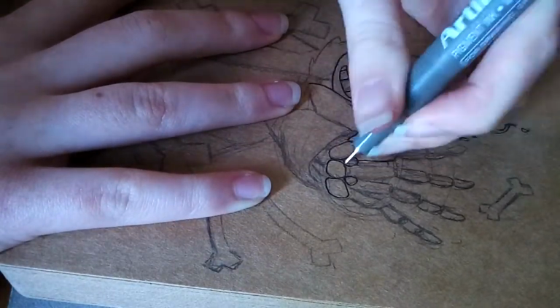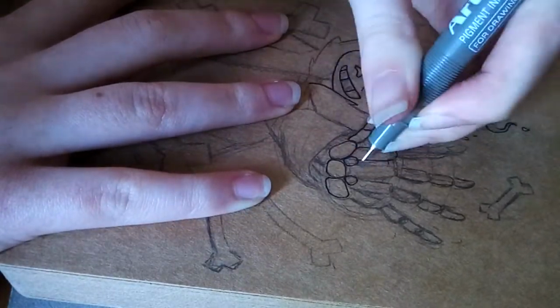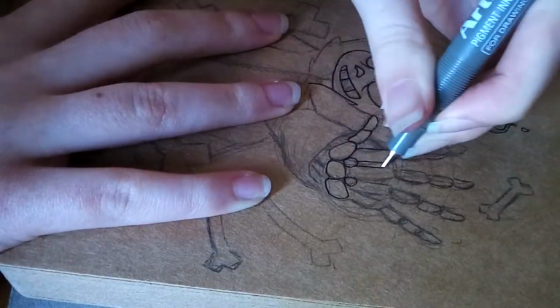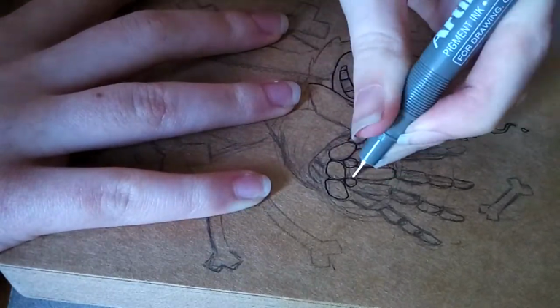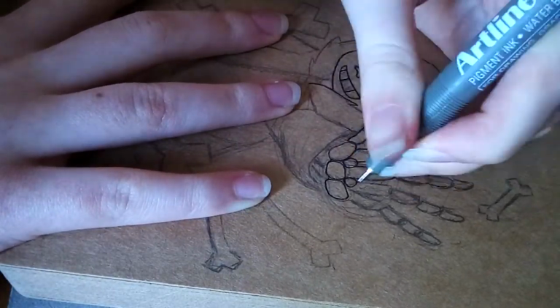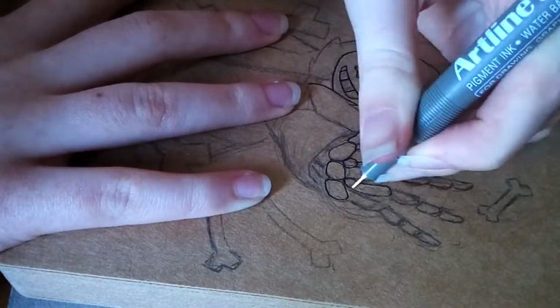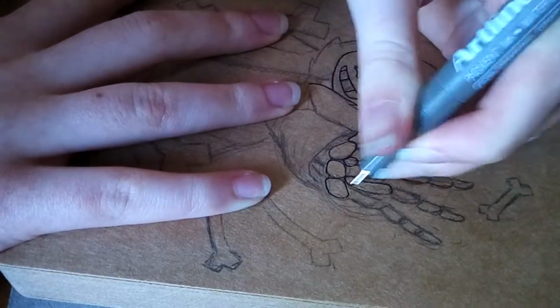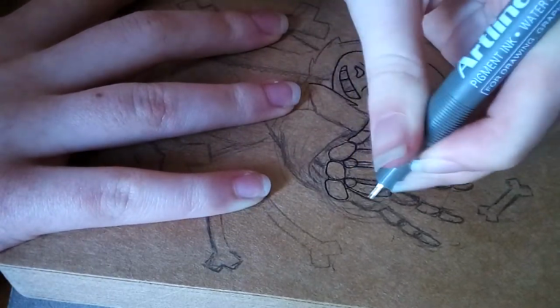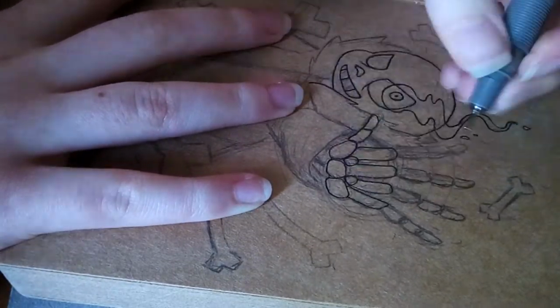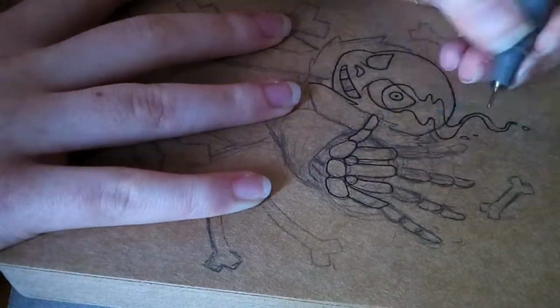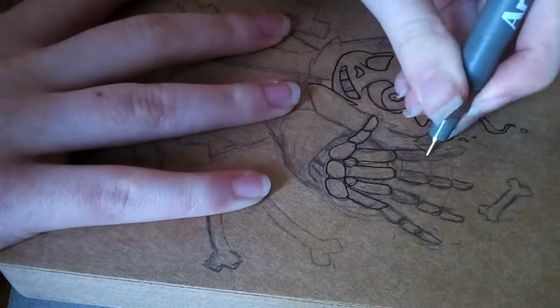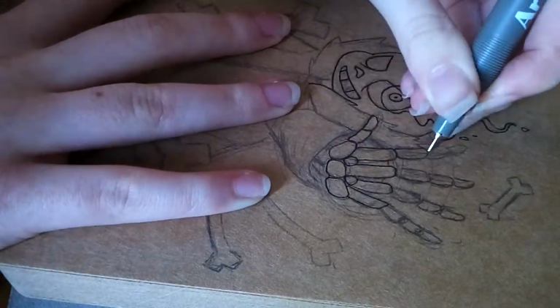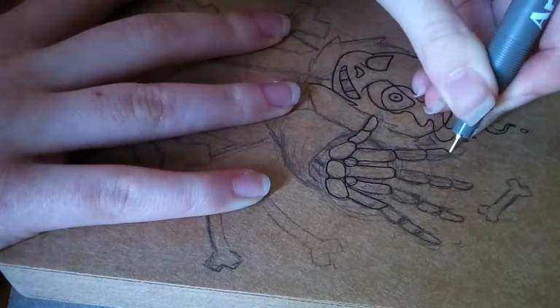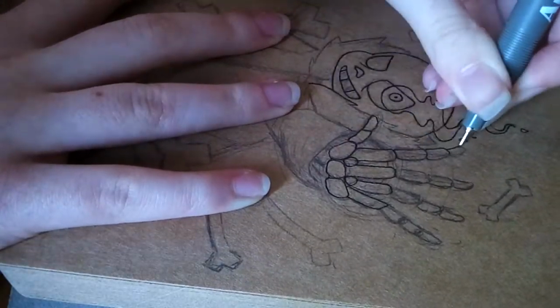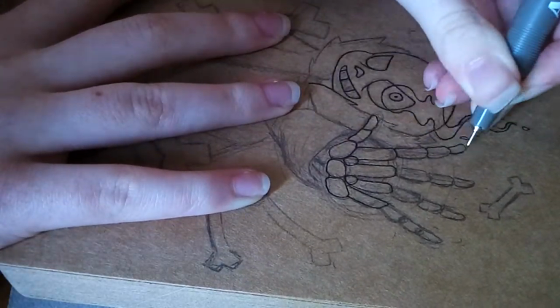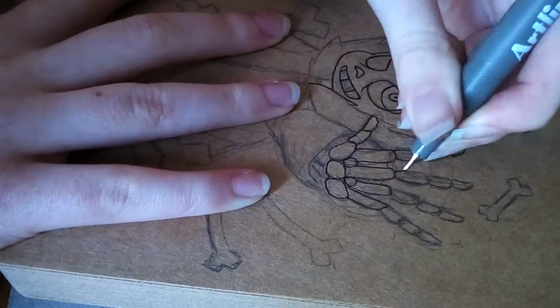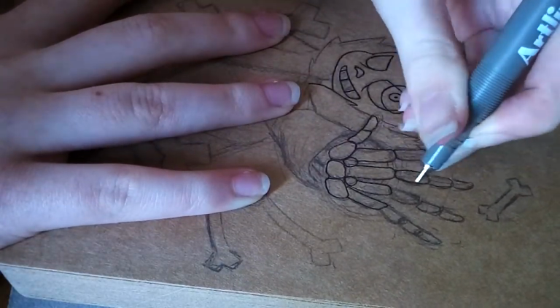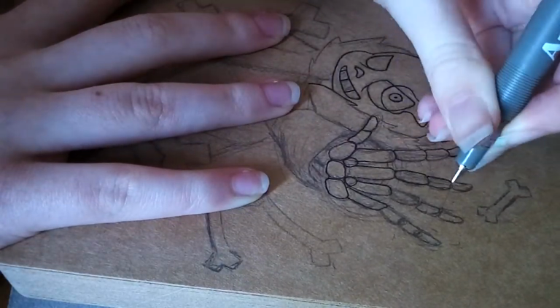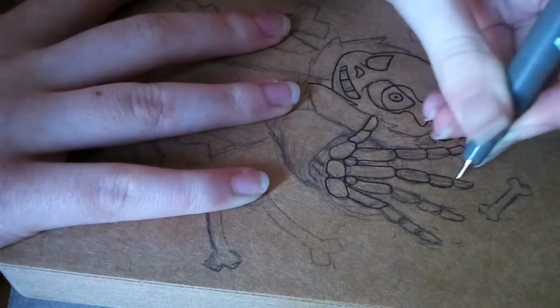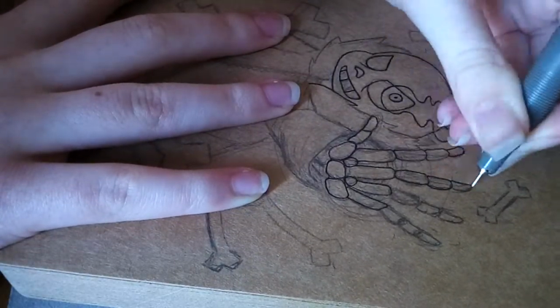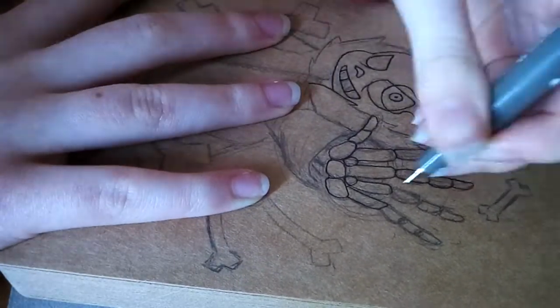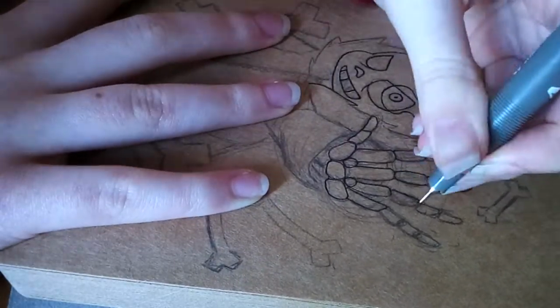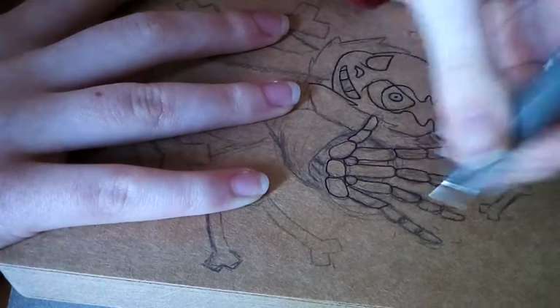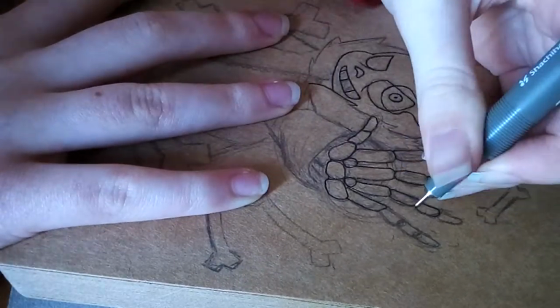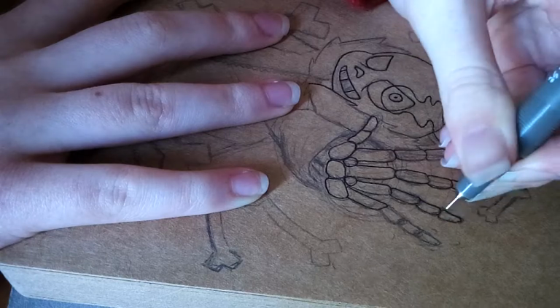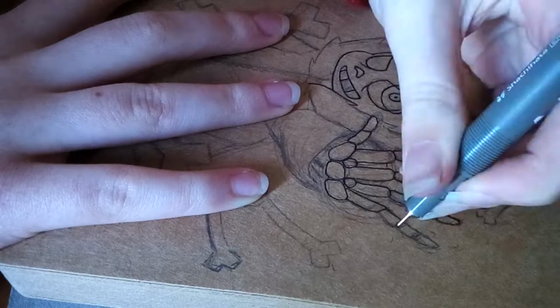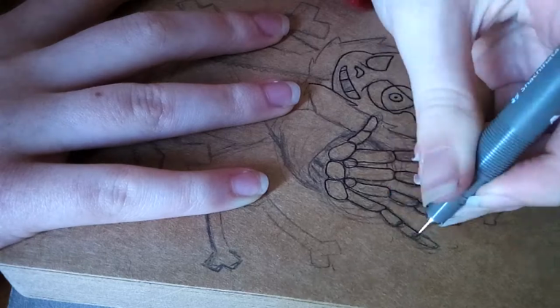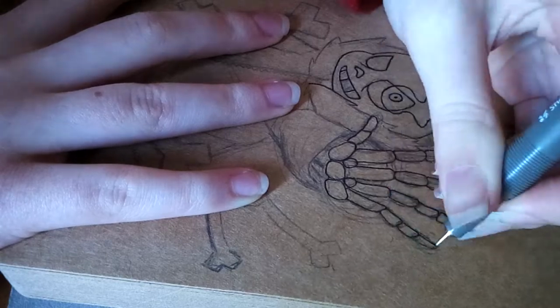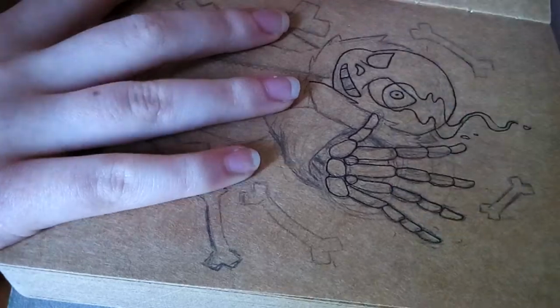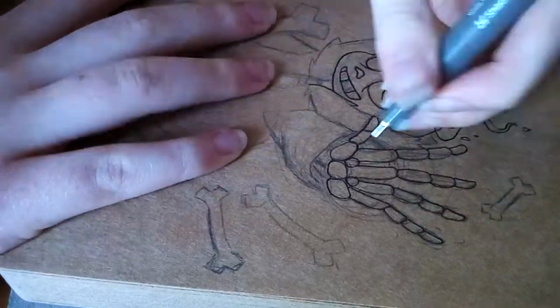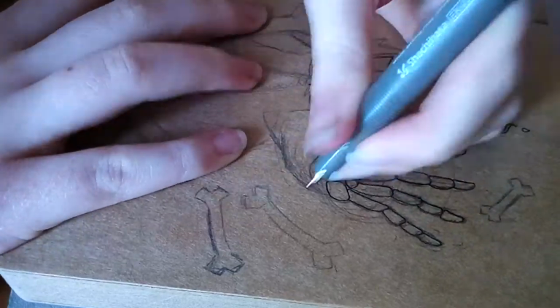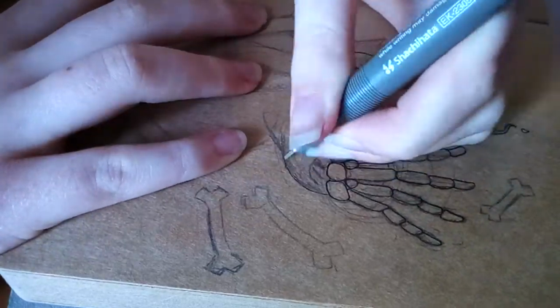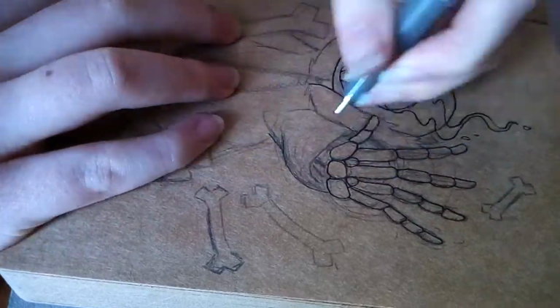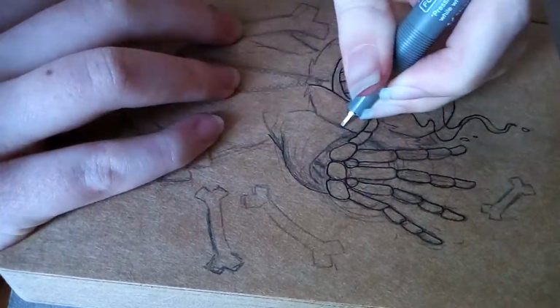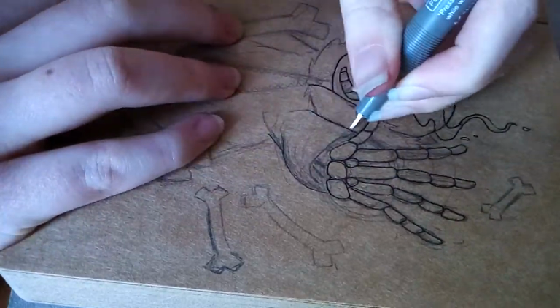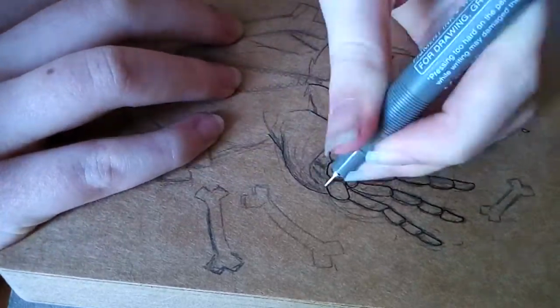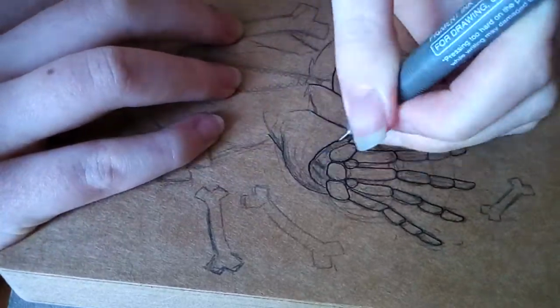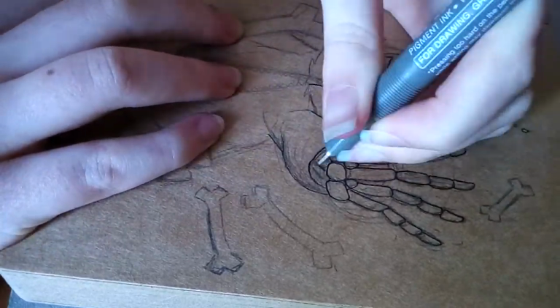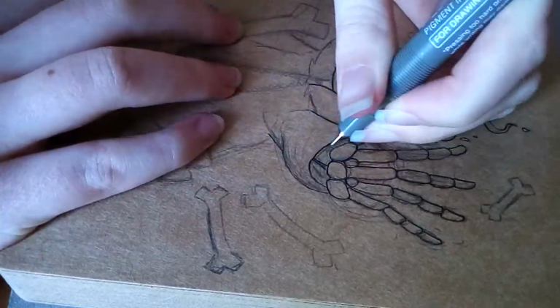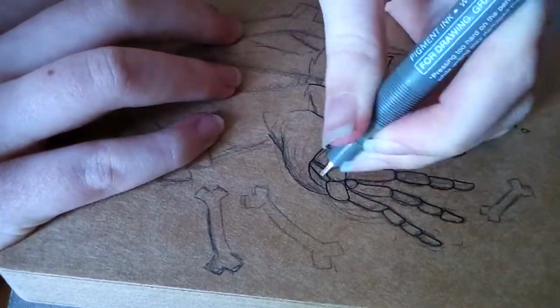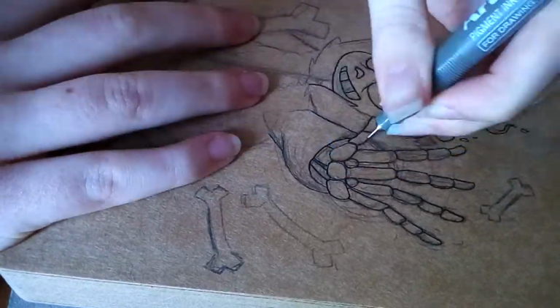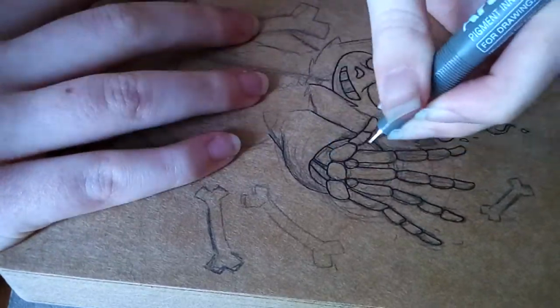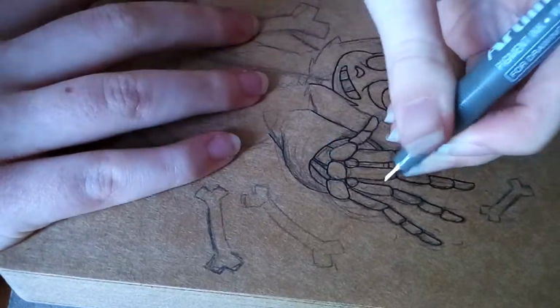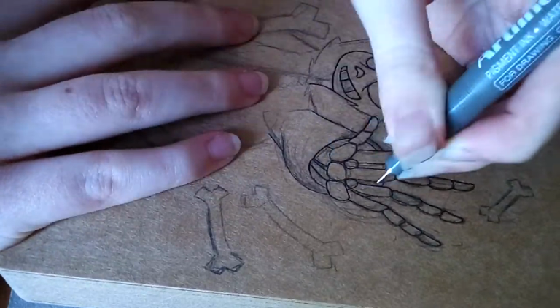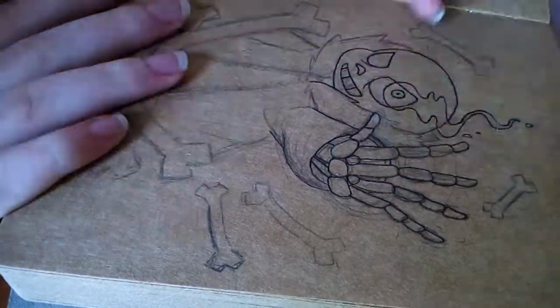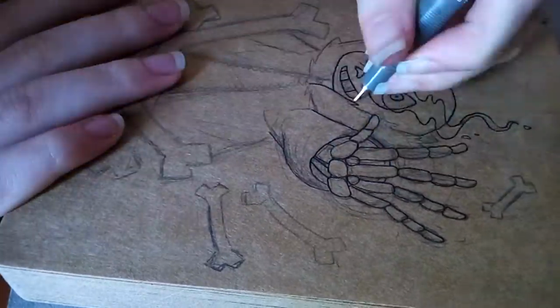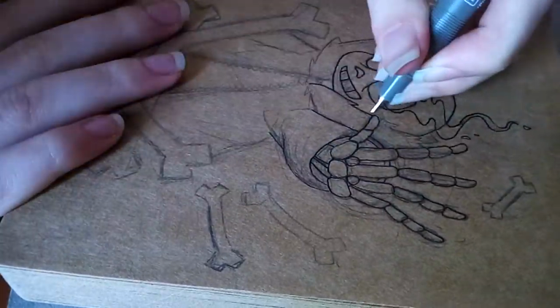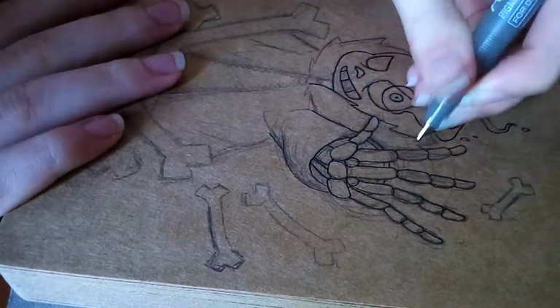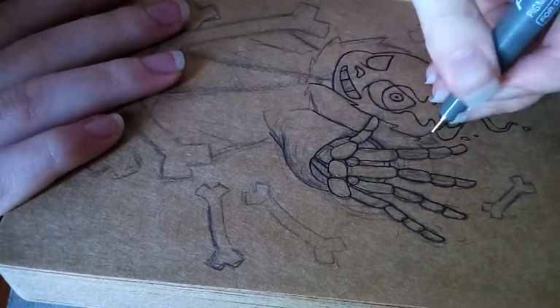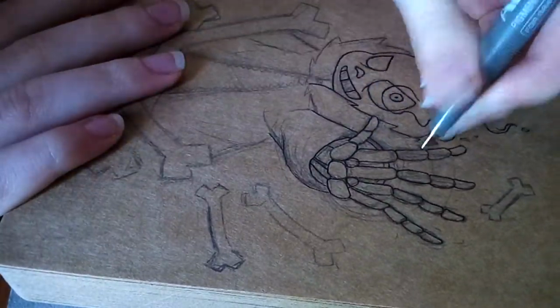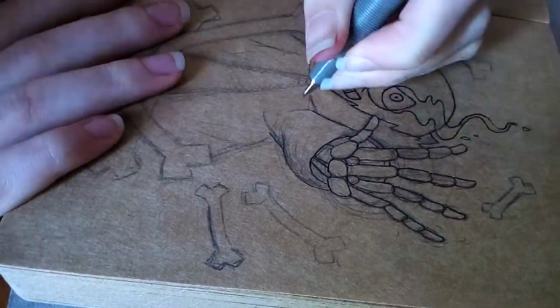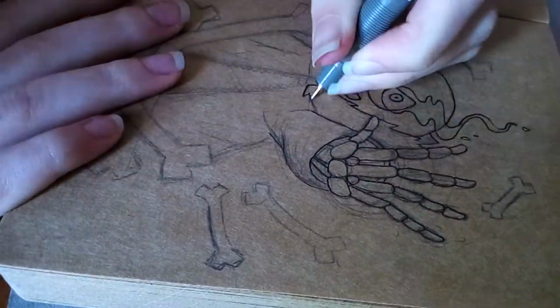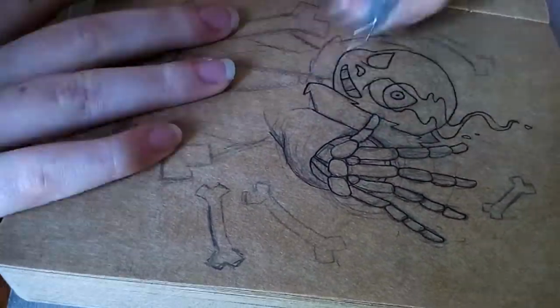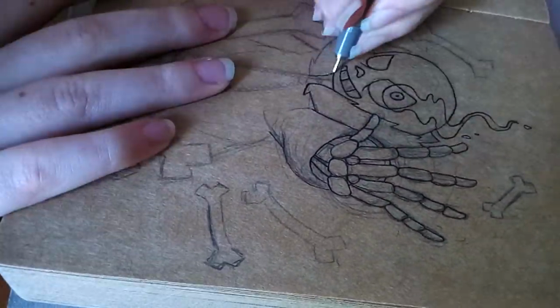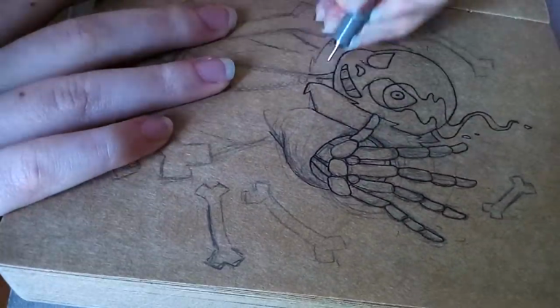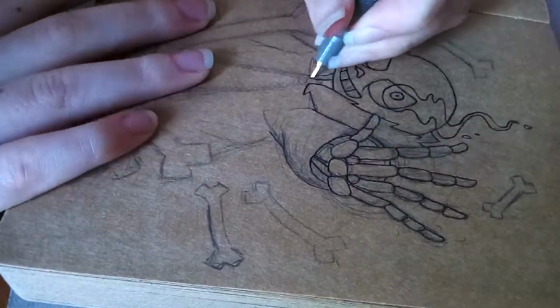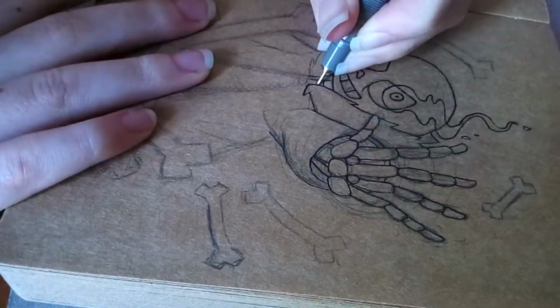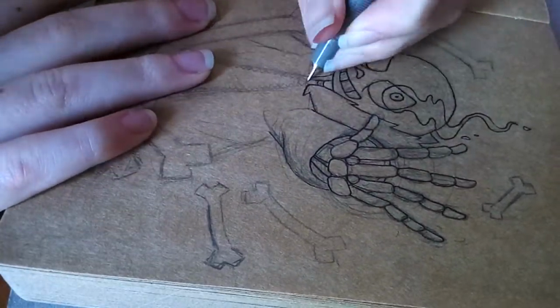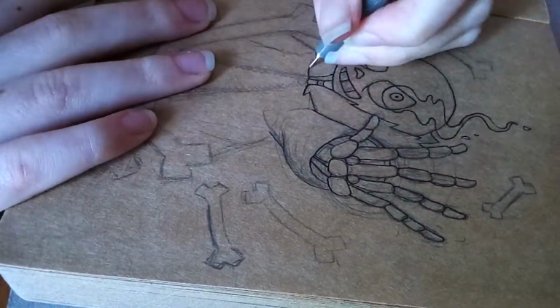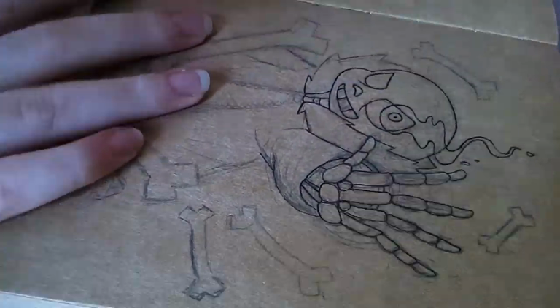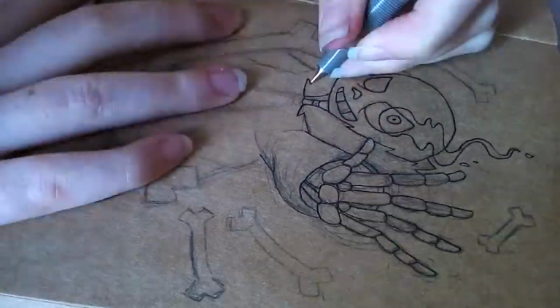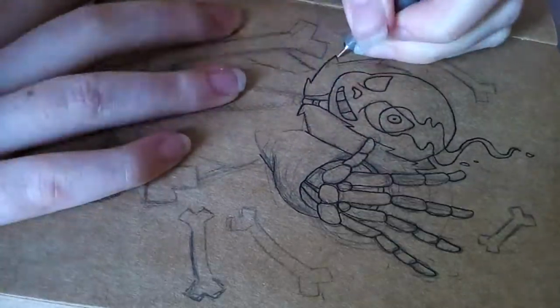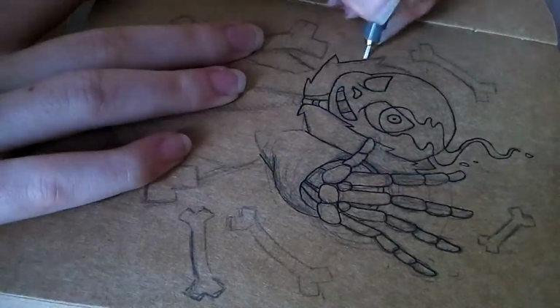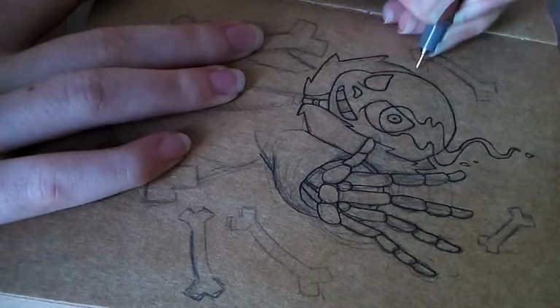Just going to mention this now: the skeleton hand is stylized and simplified, so it's not 100% correct.